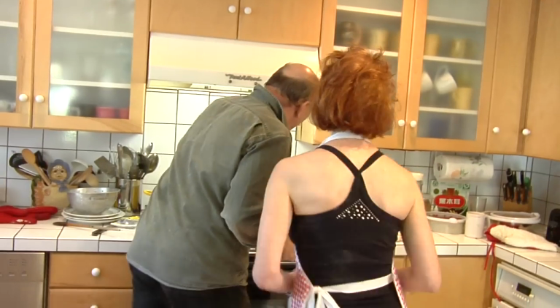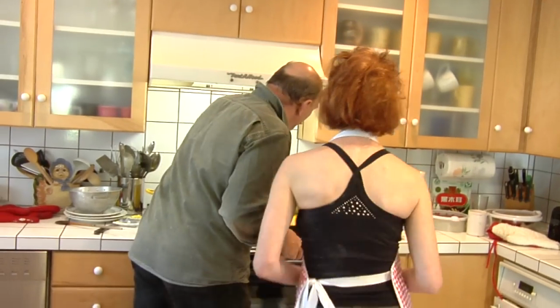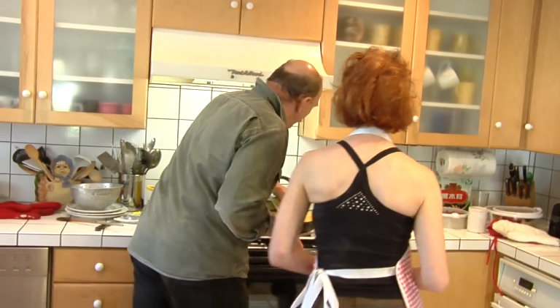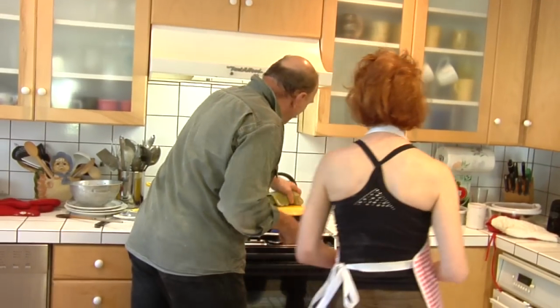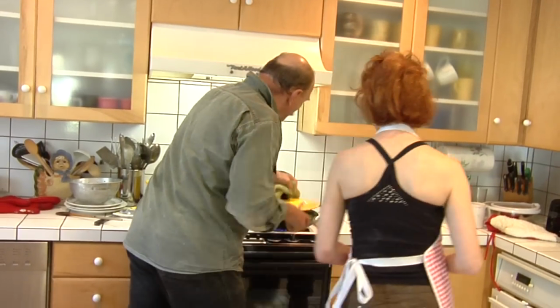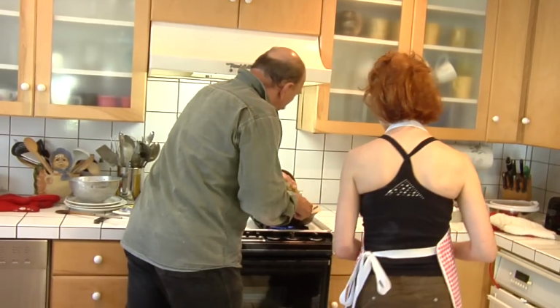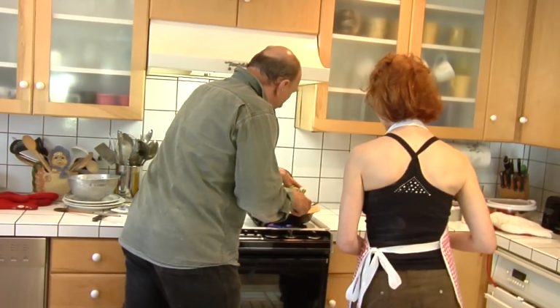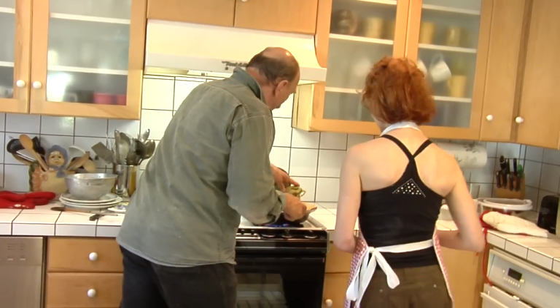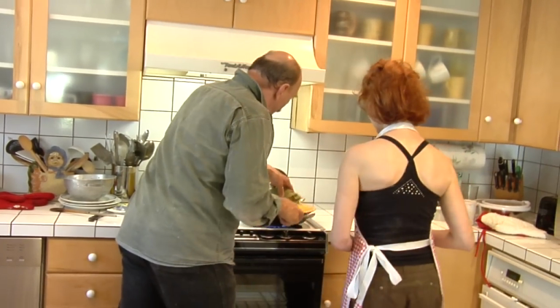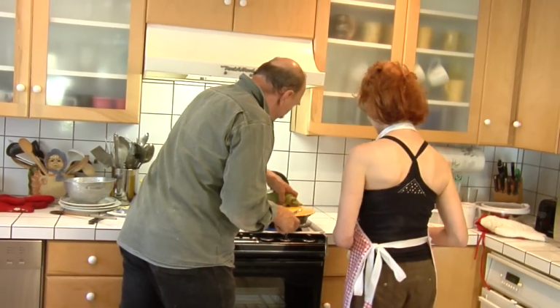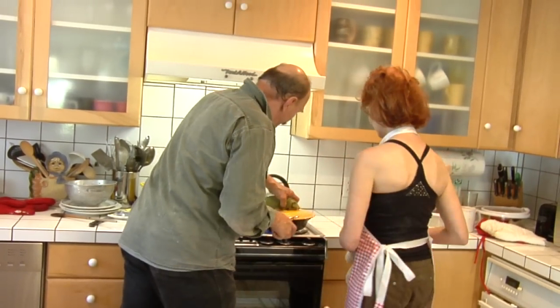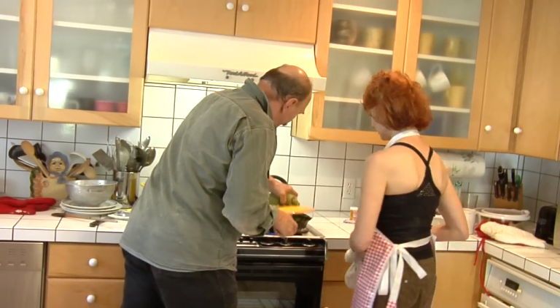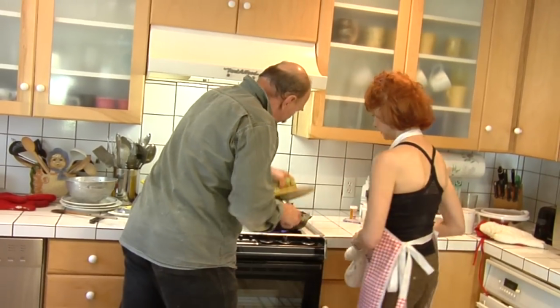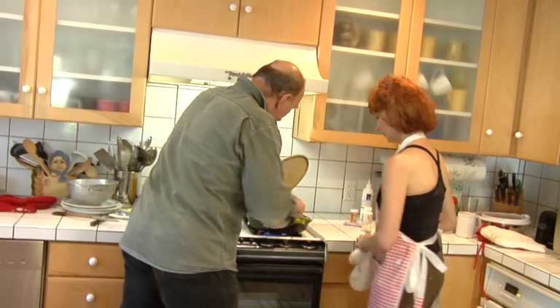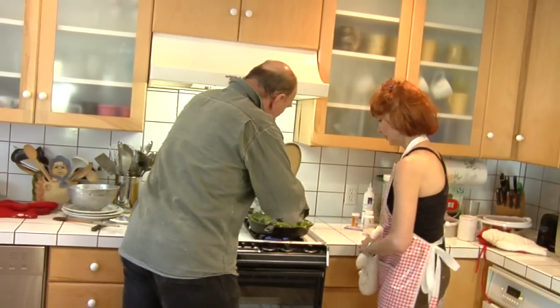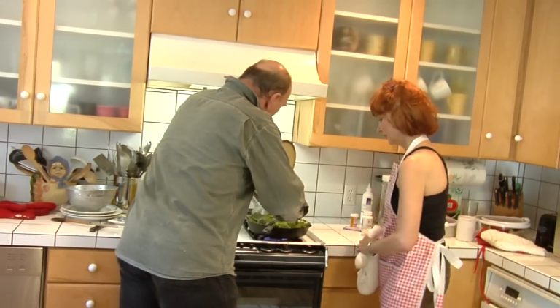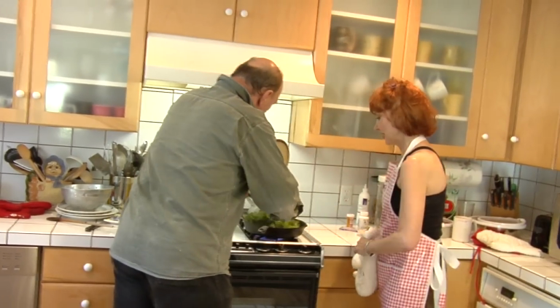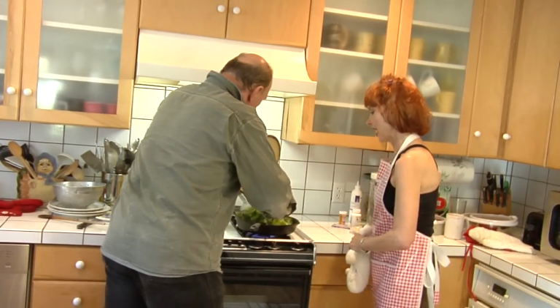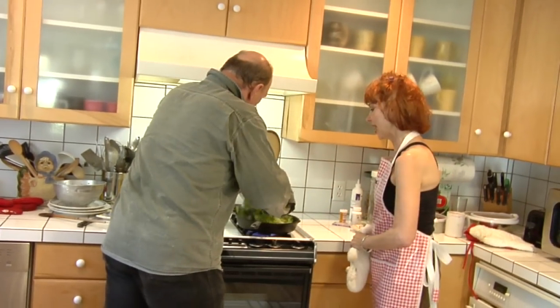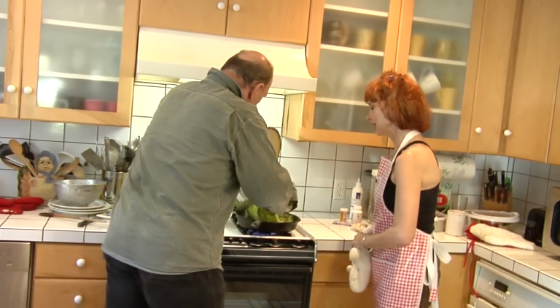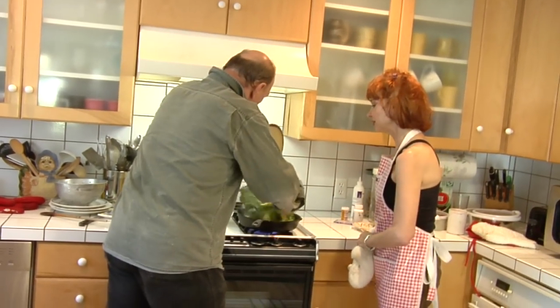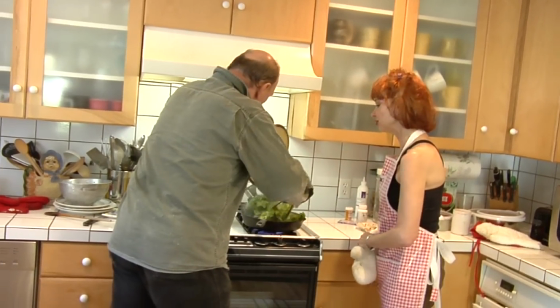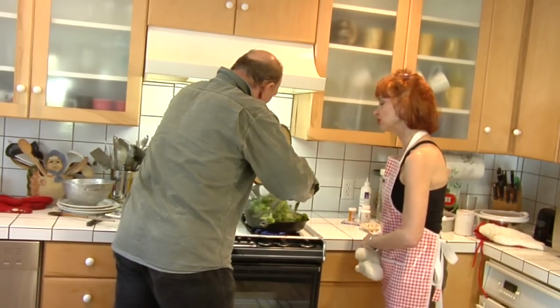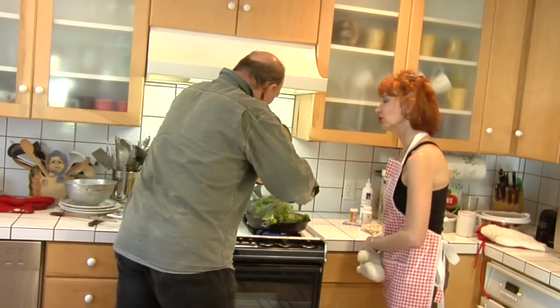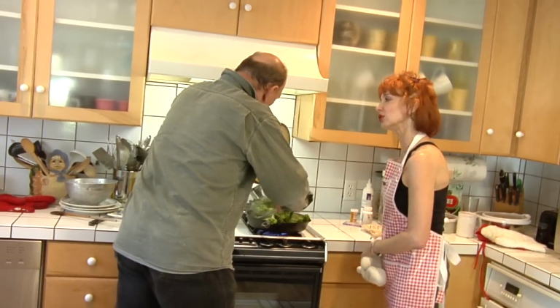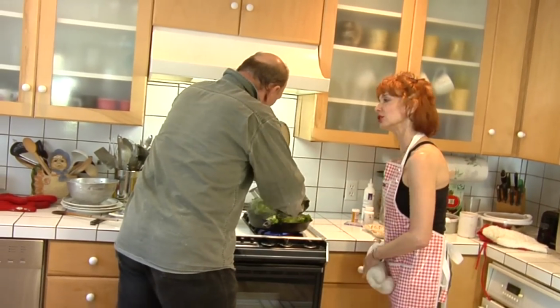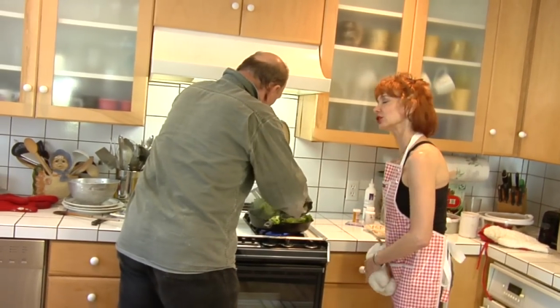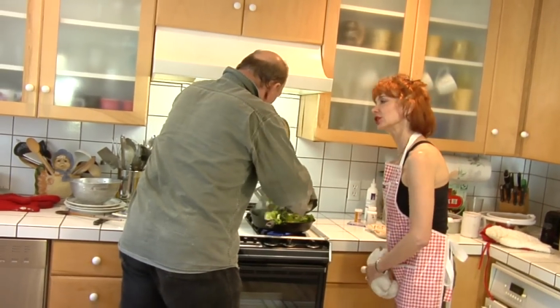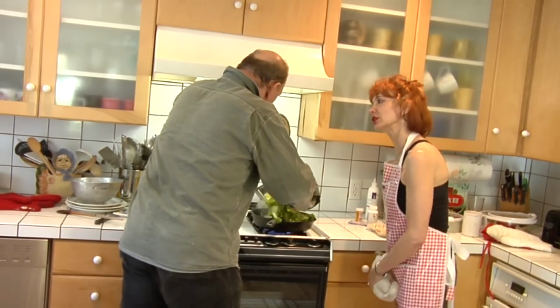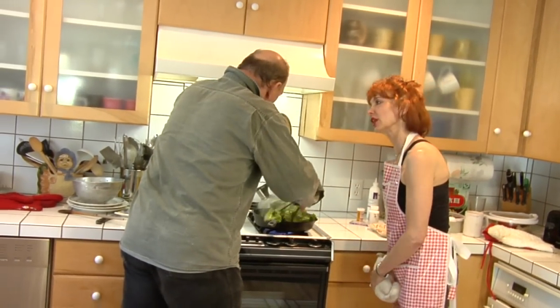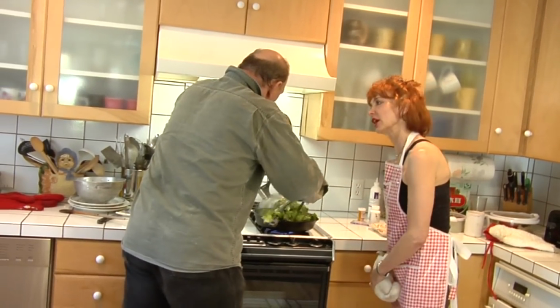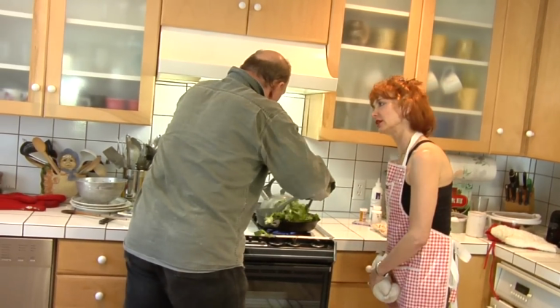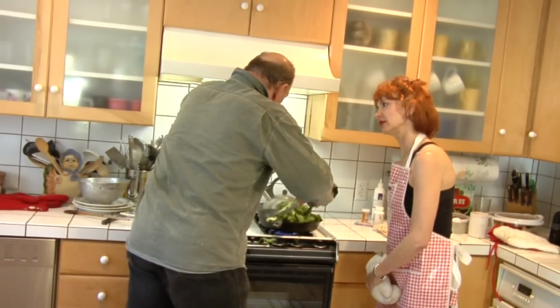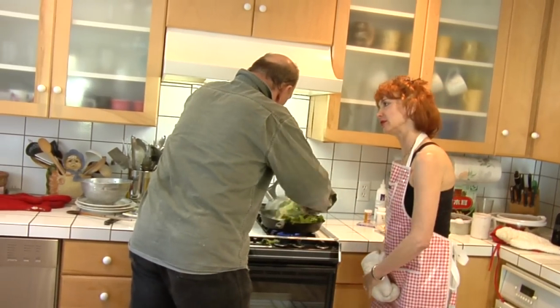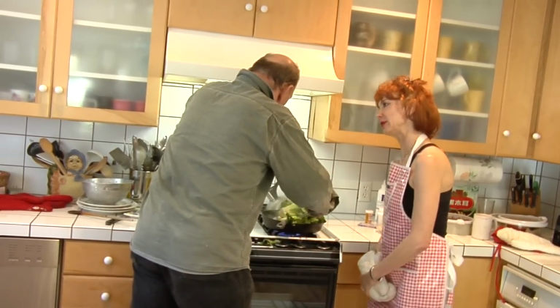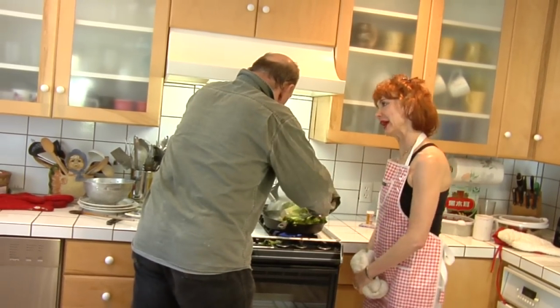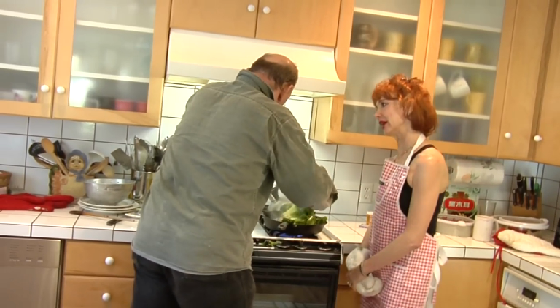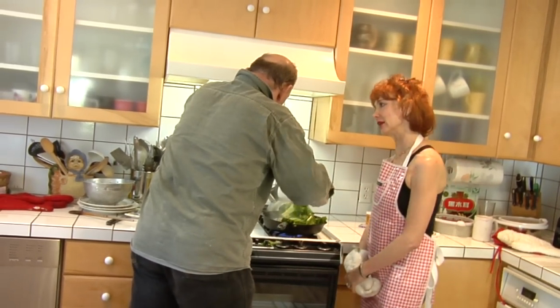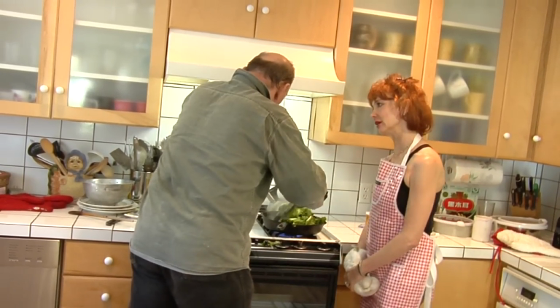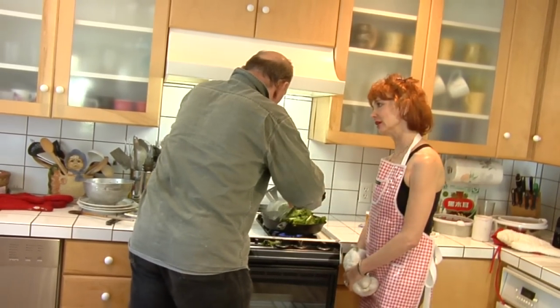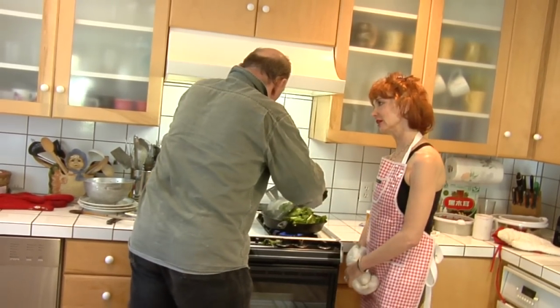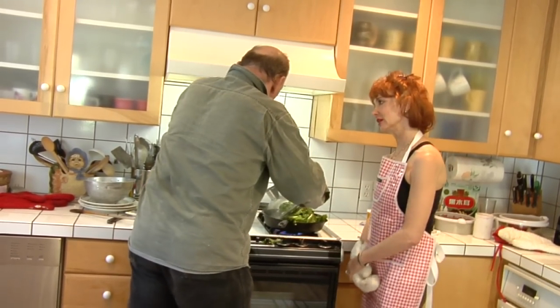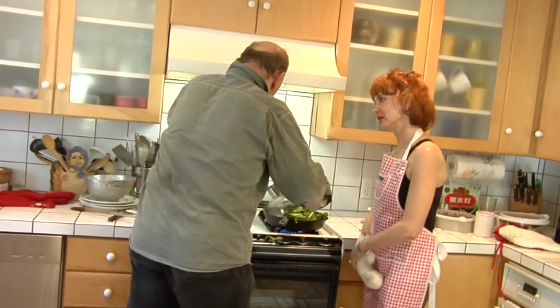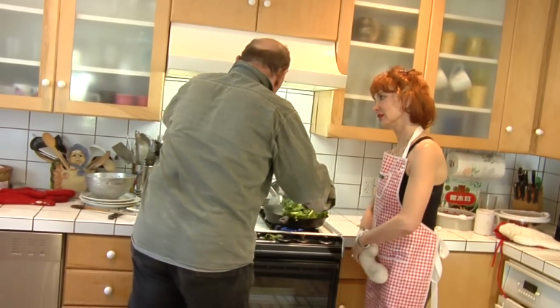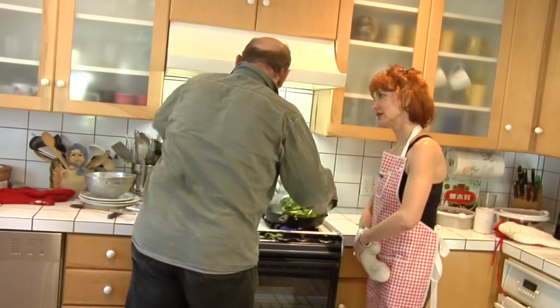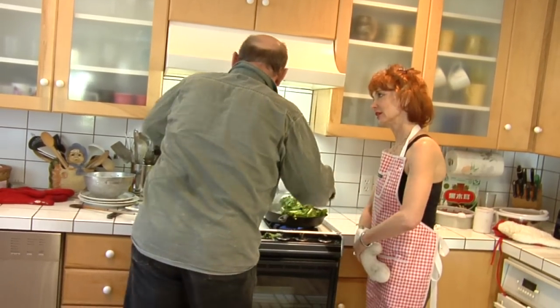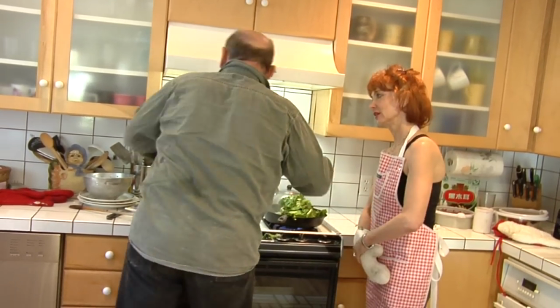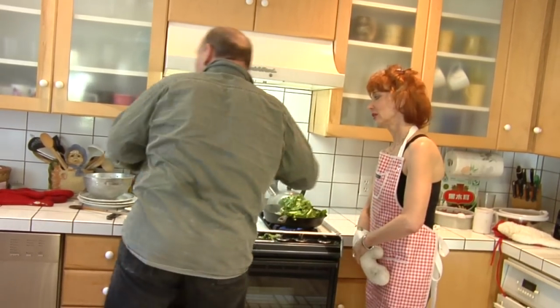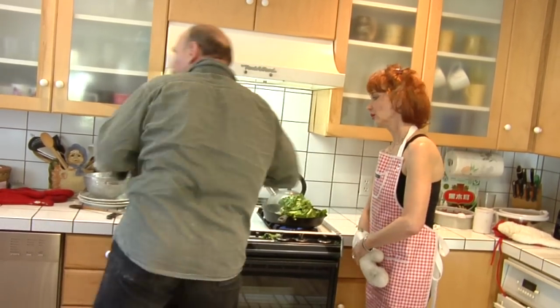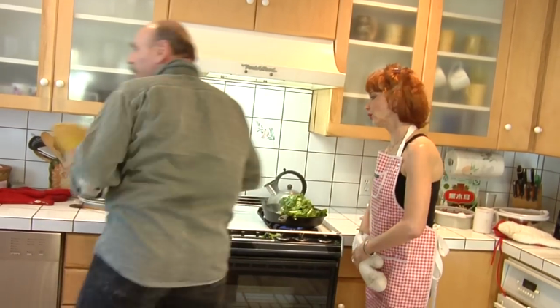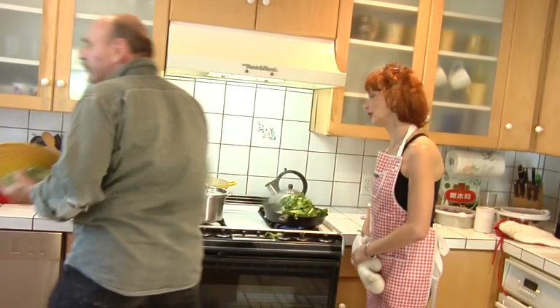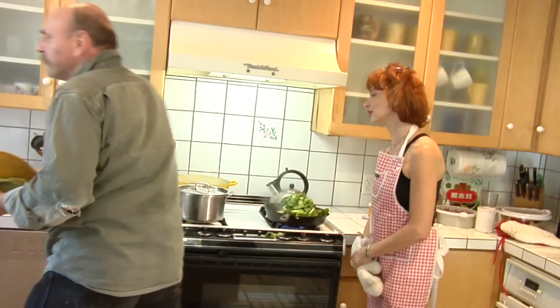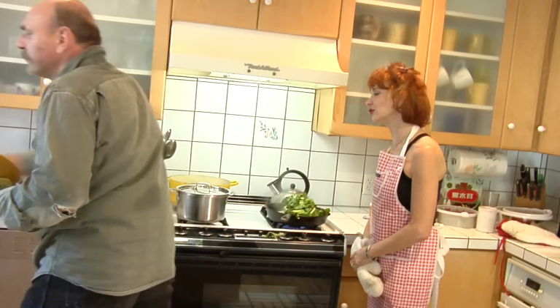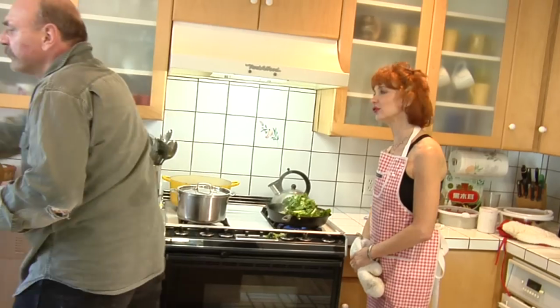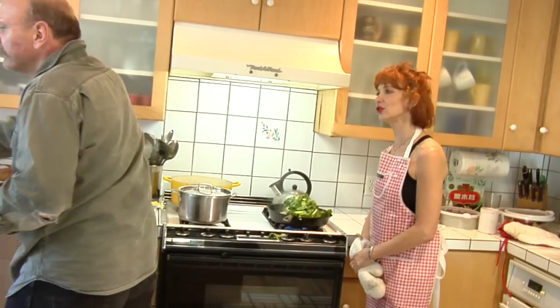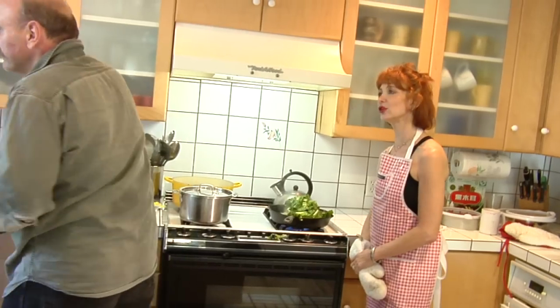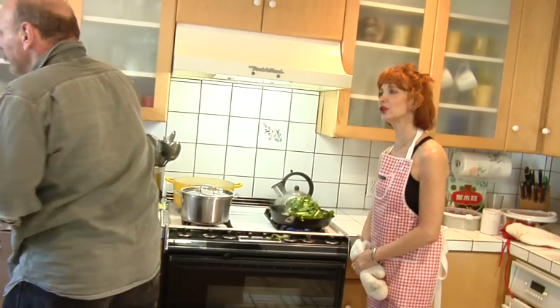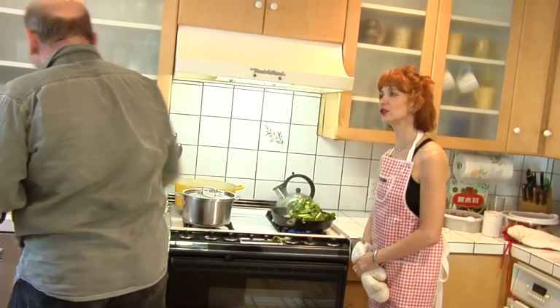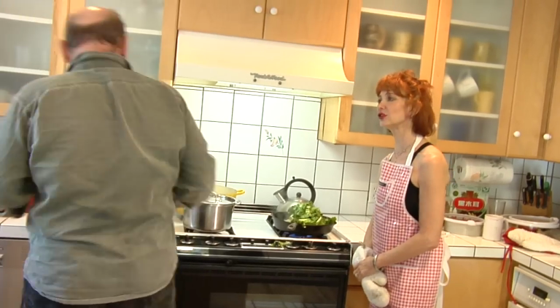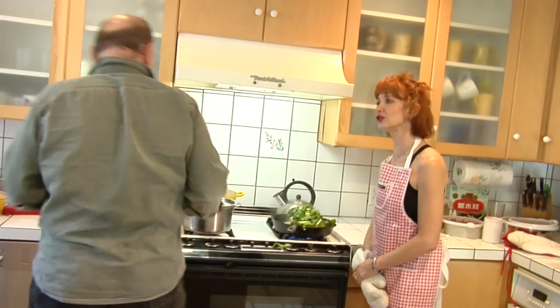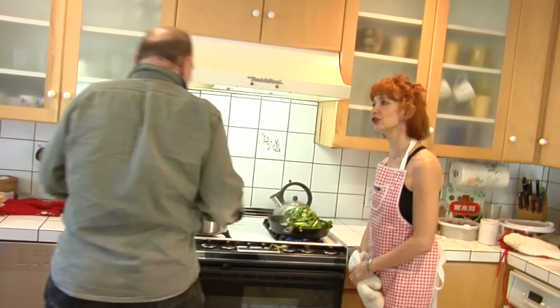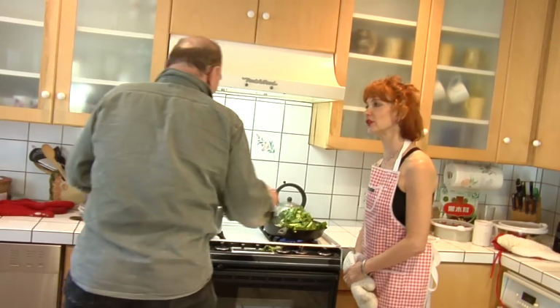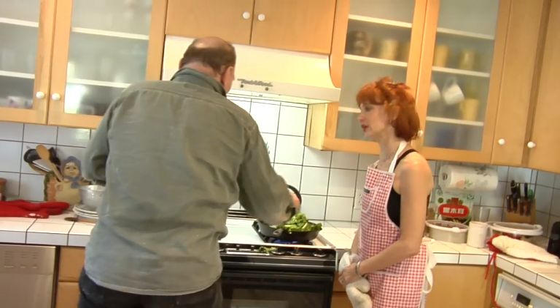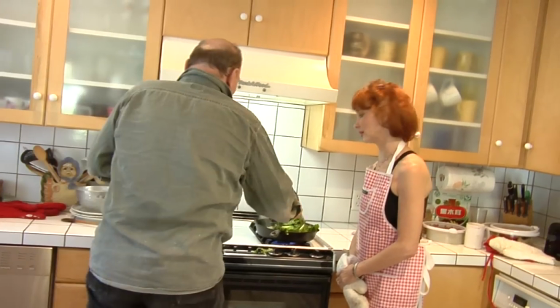Here's our escarole. Now how did you learn to cook like this, Ben? Where did you learn to do this?